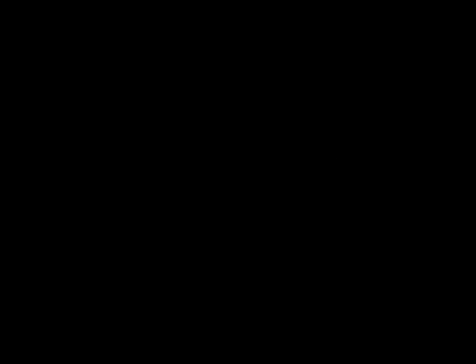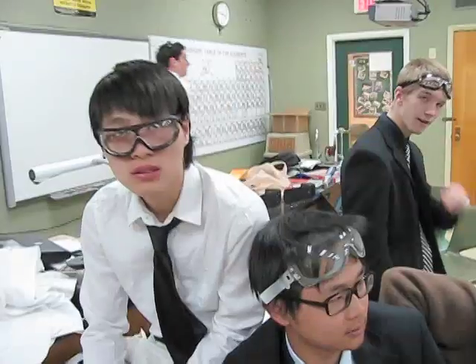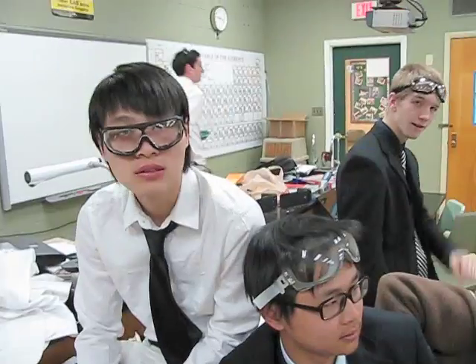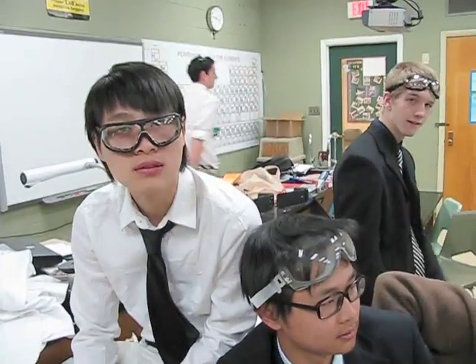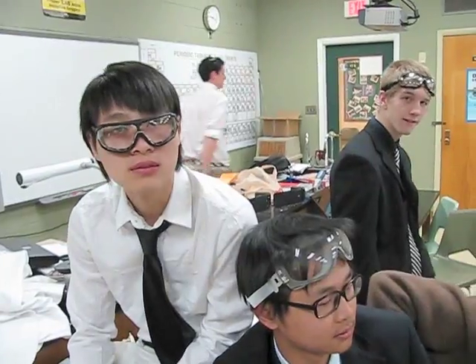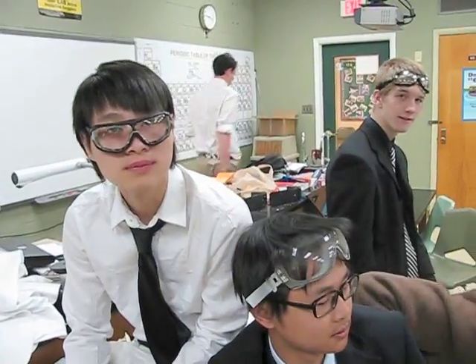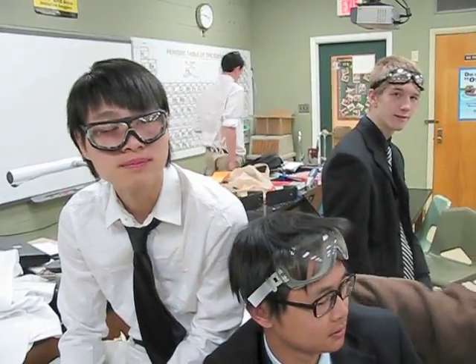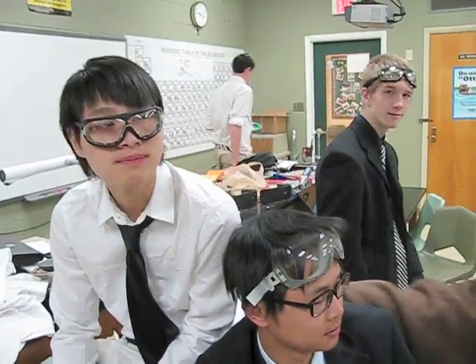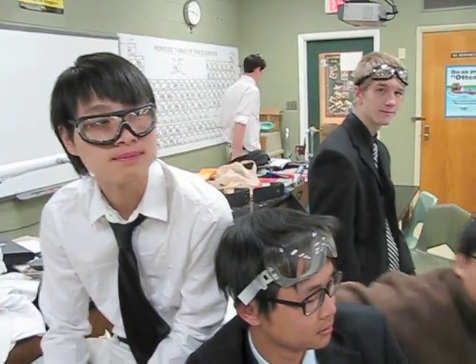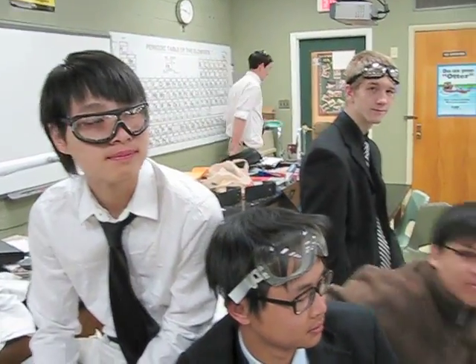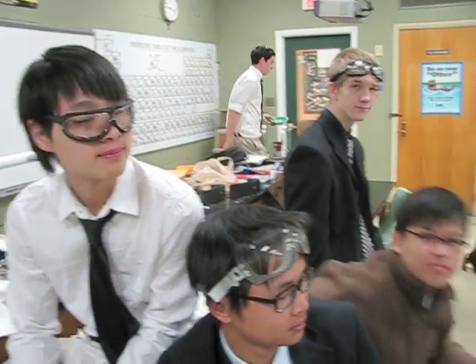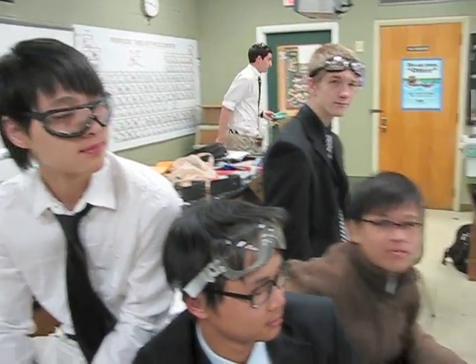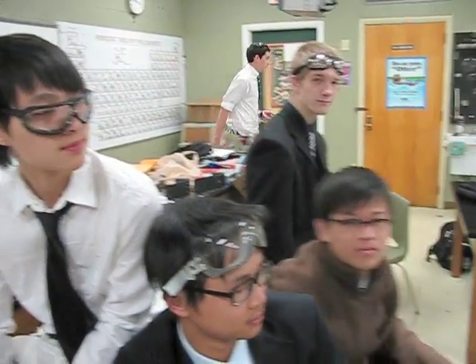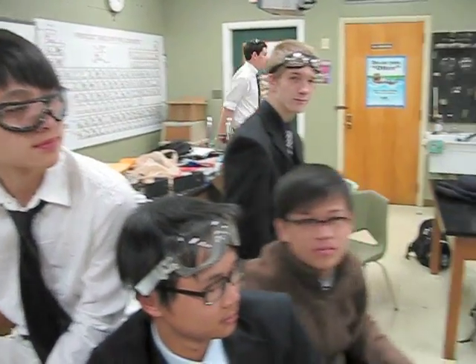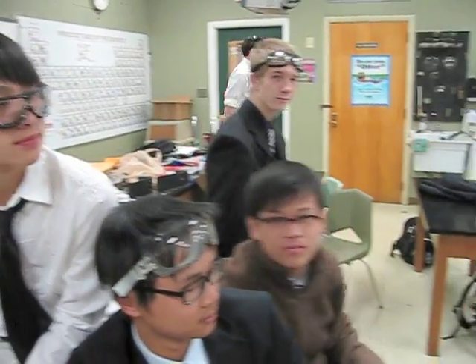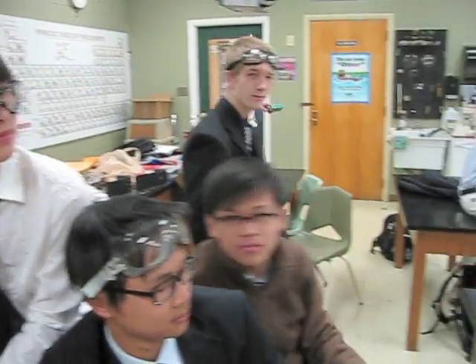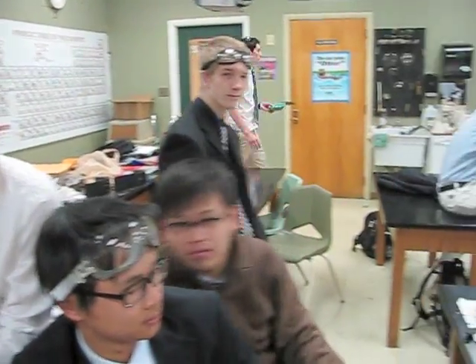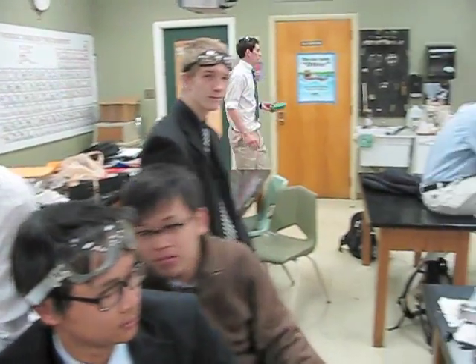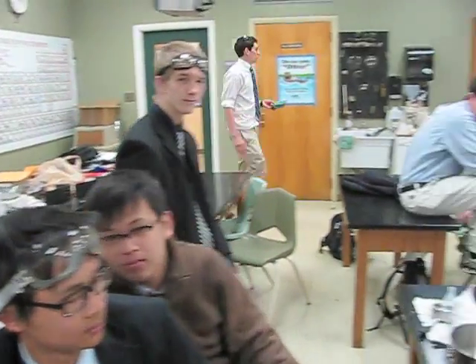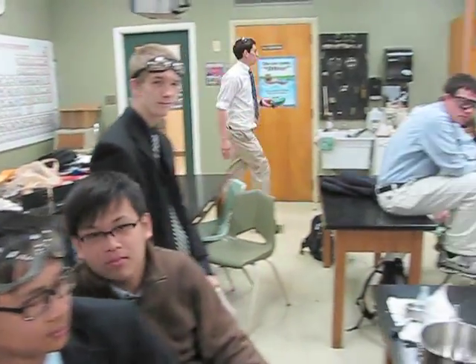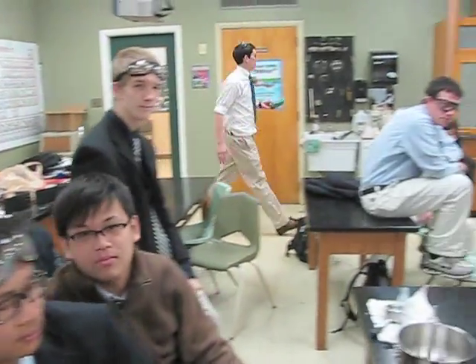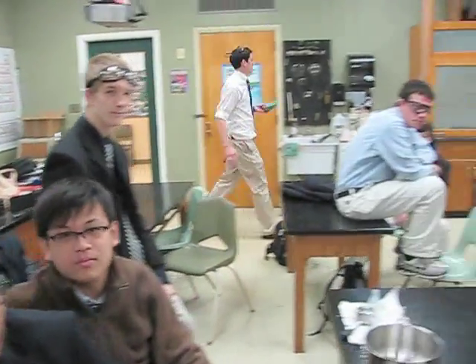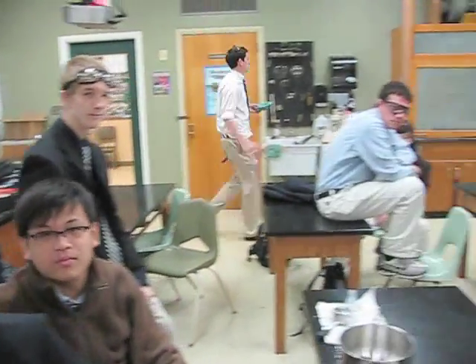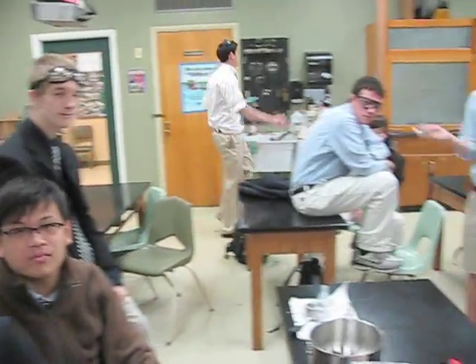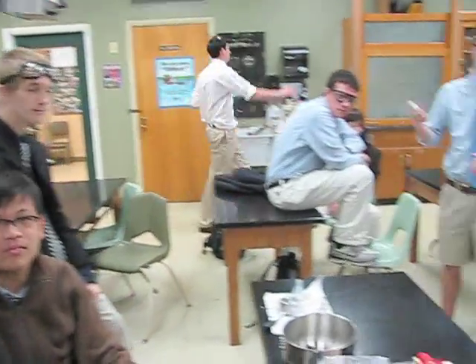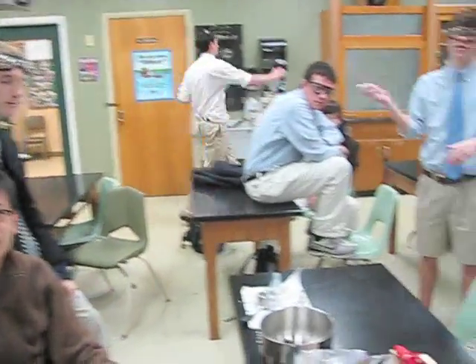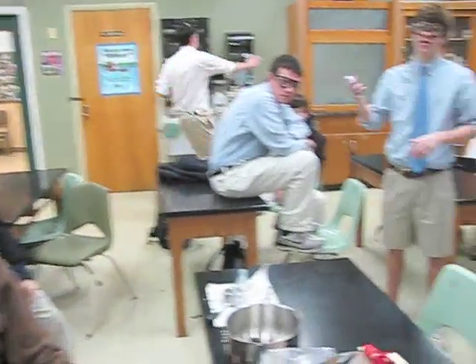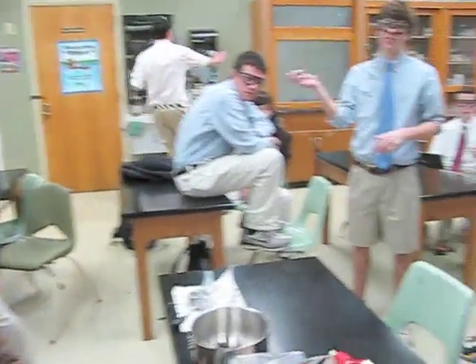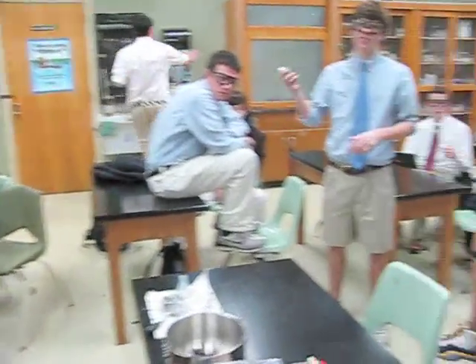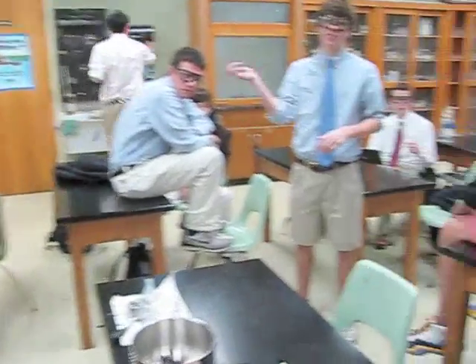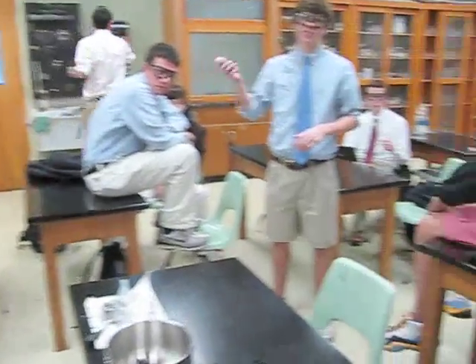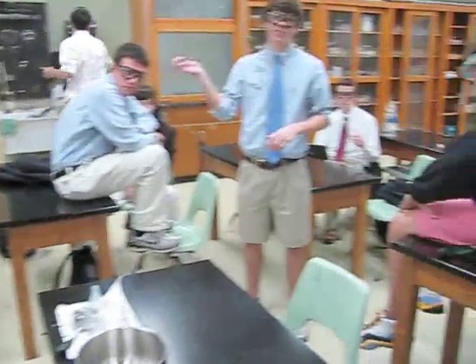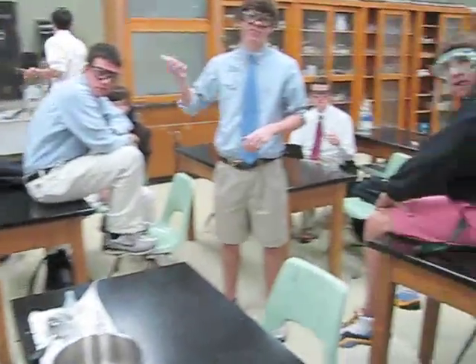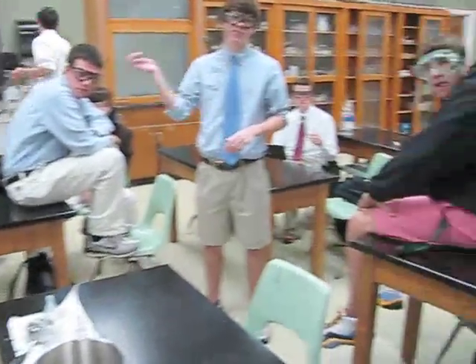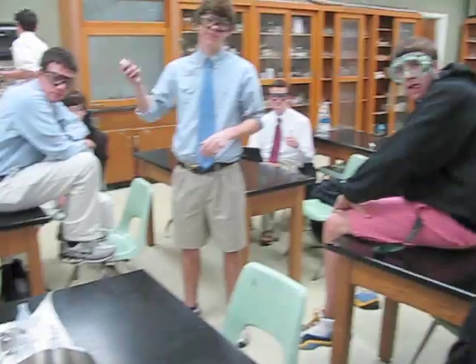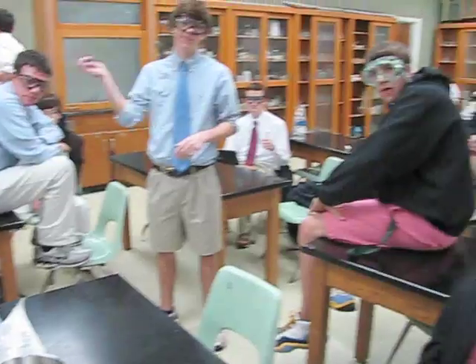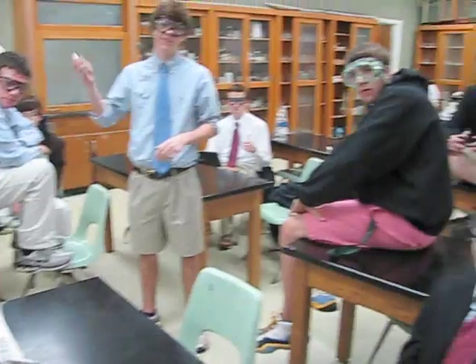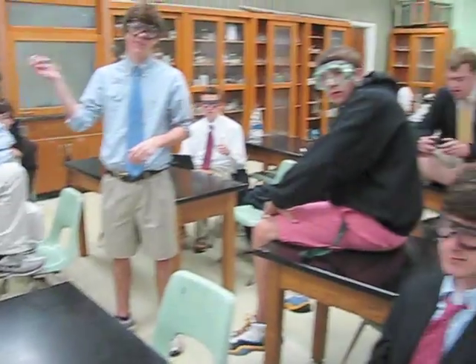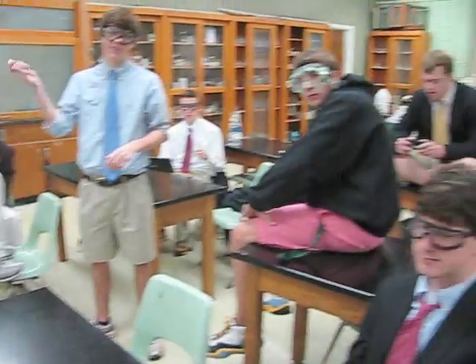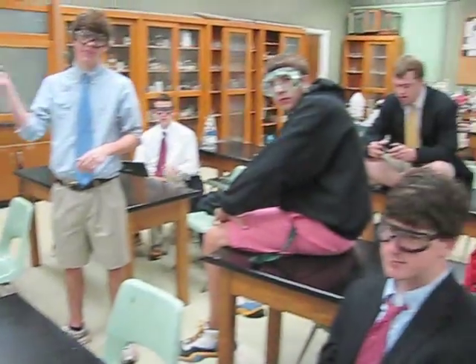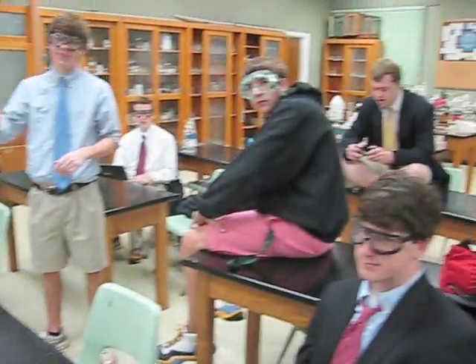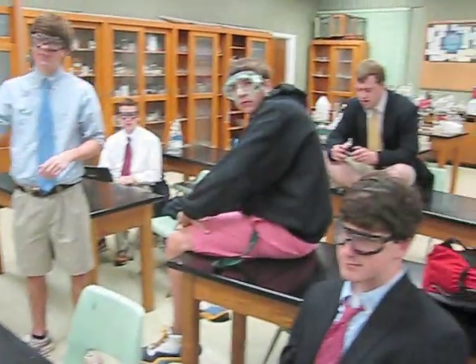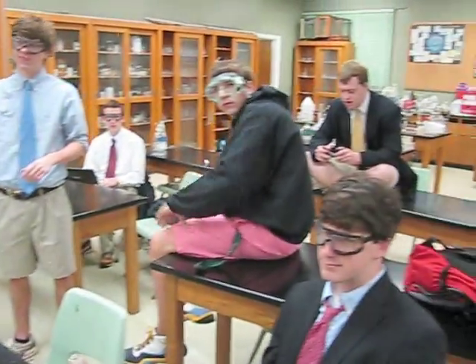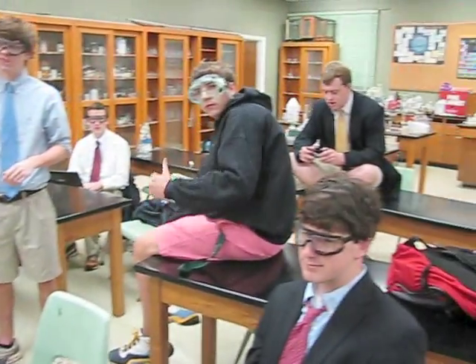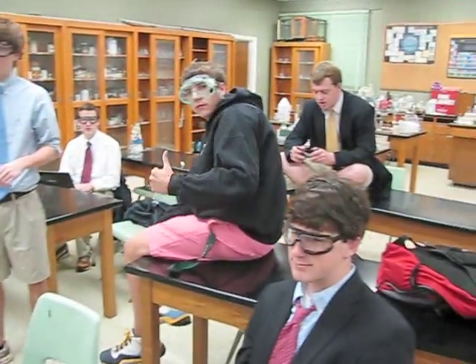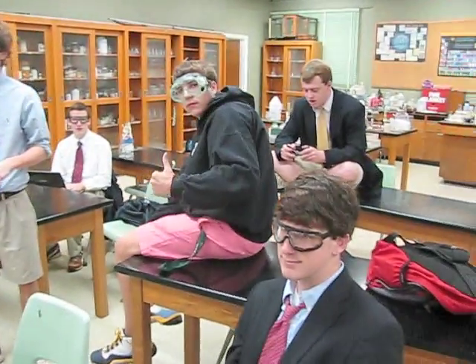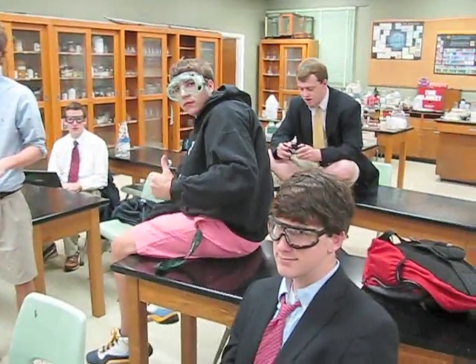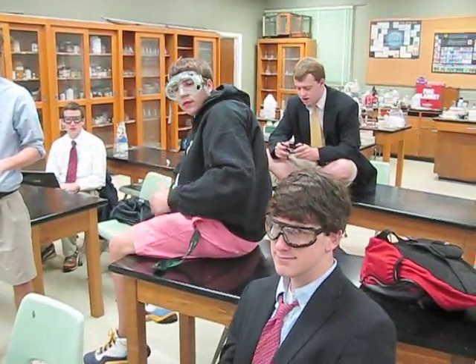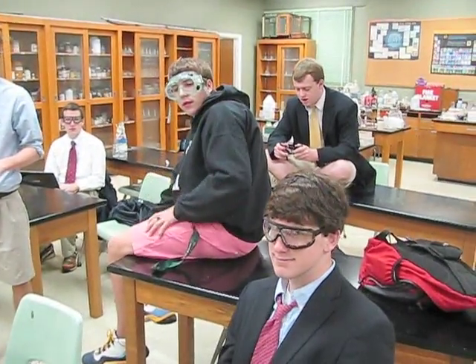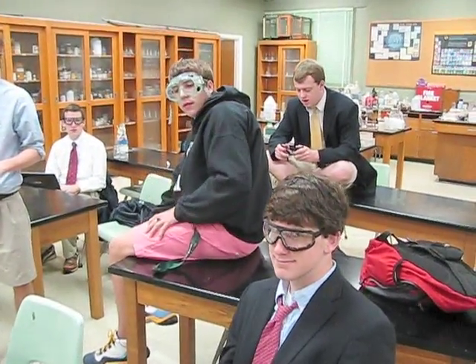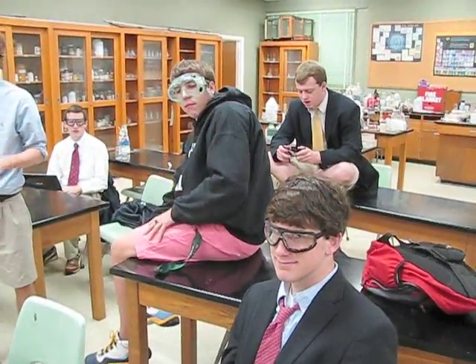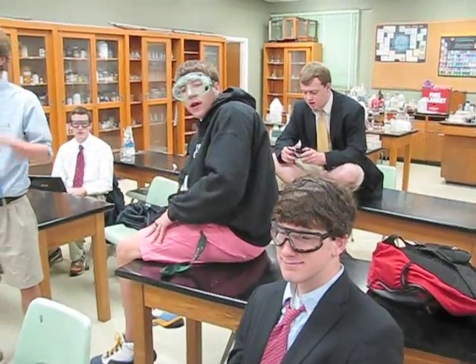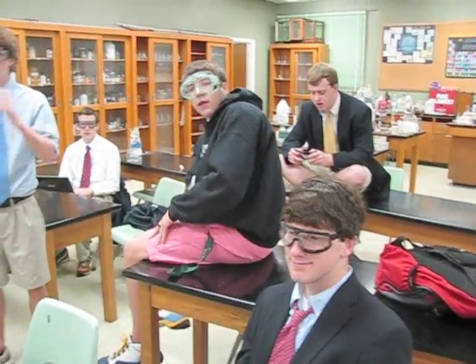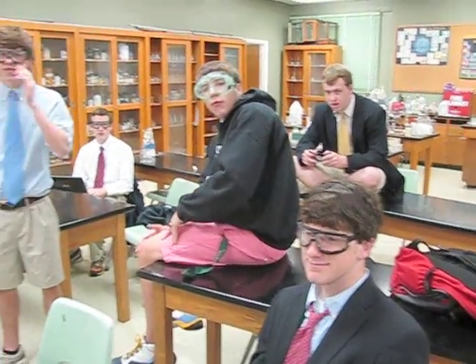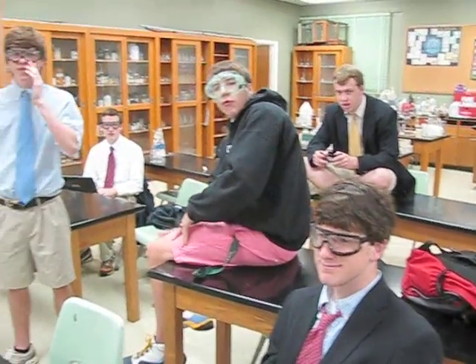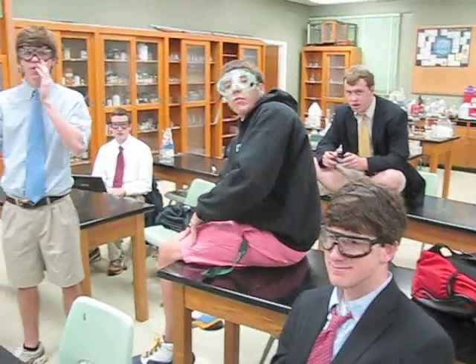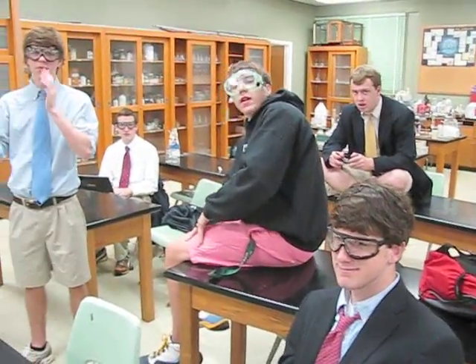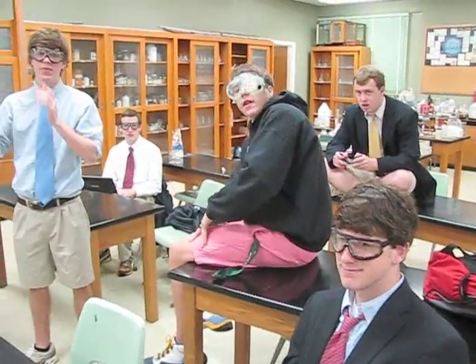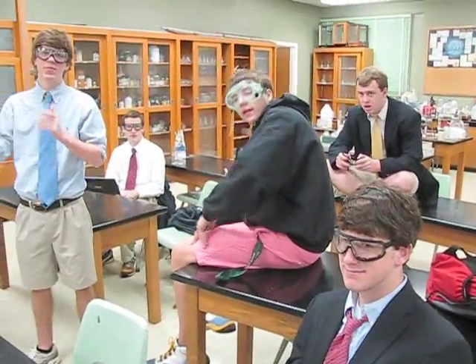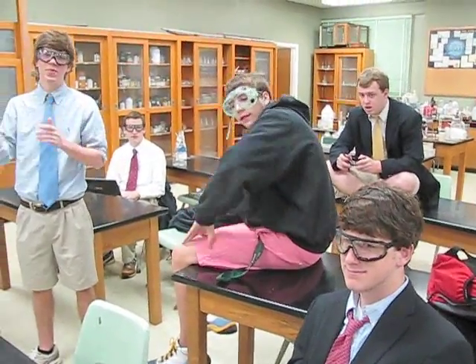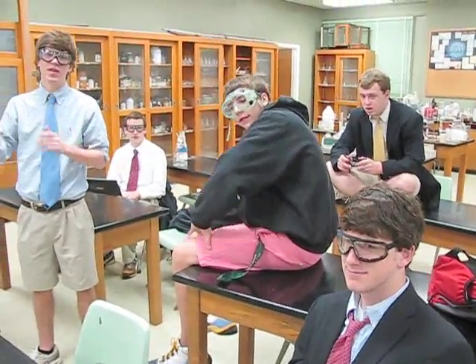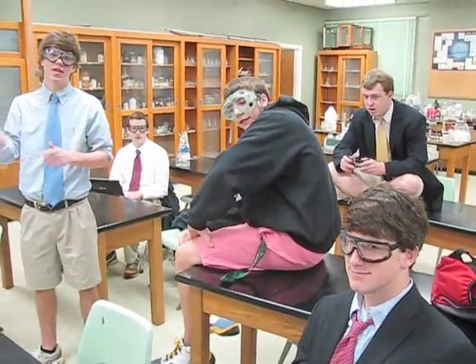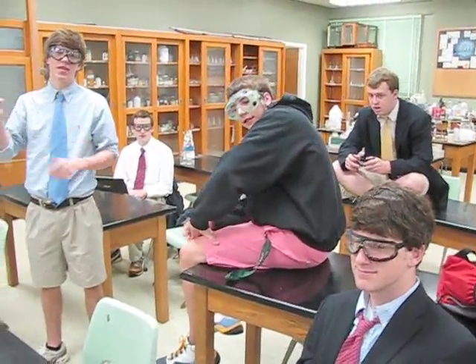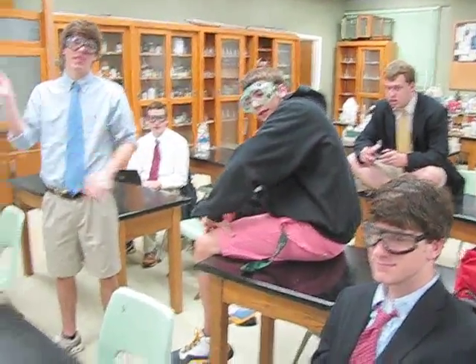Hey, here we are. D-block chemistry class. What are we doing today? Making root beer.